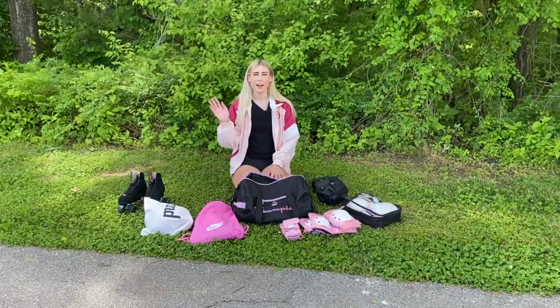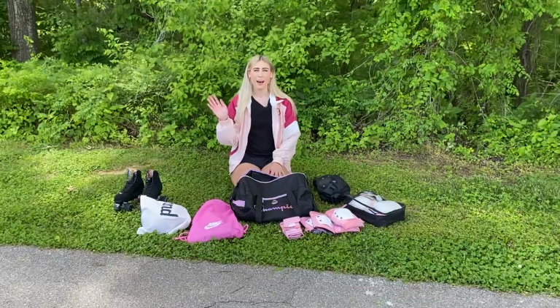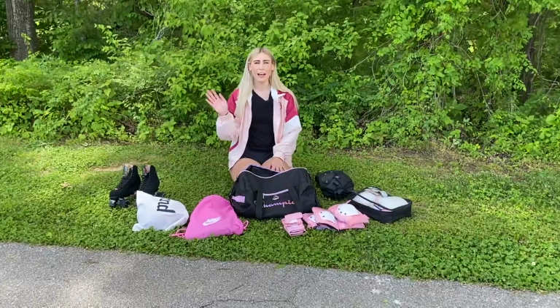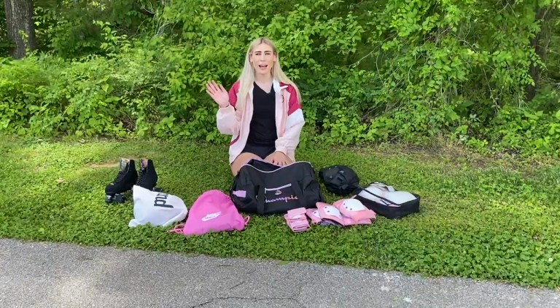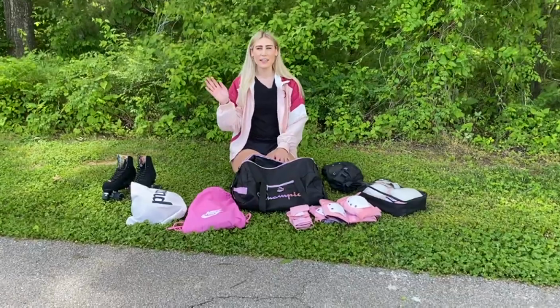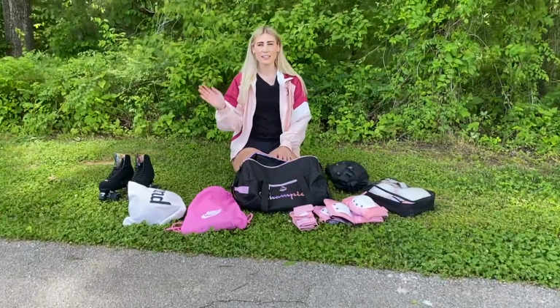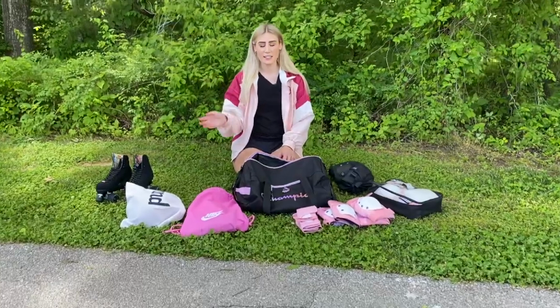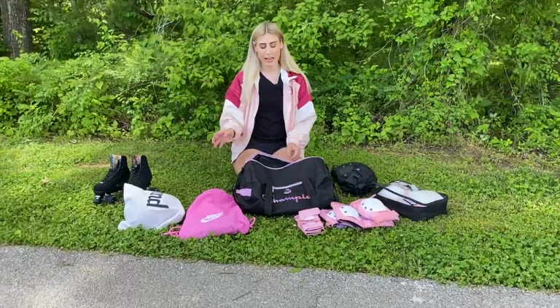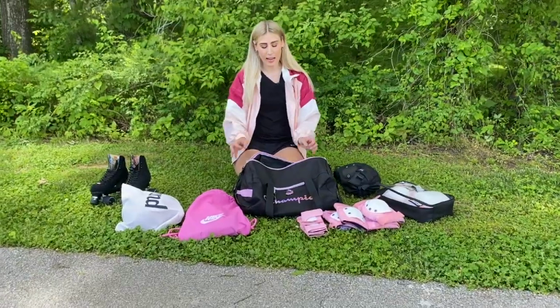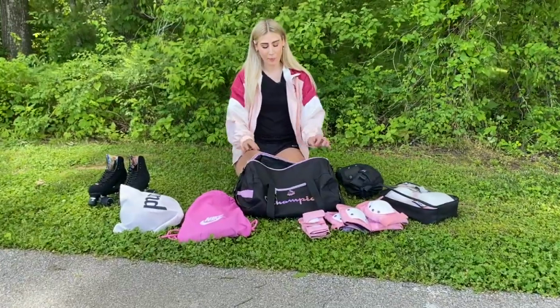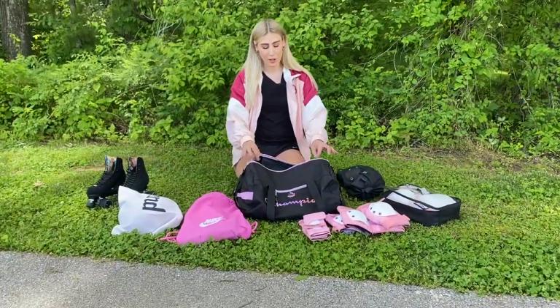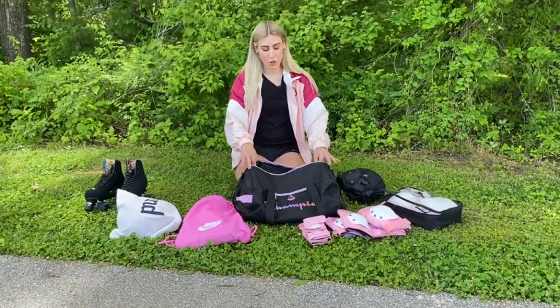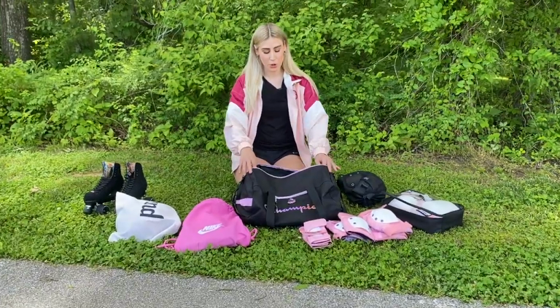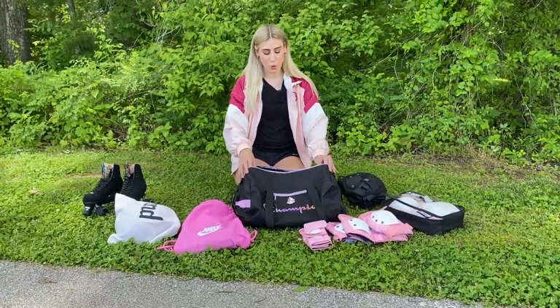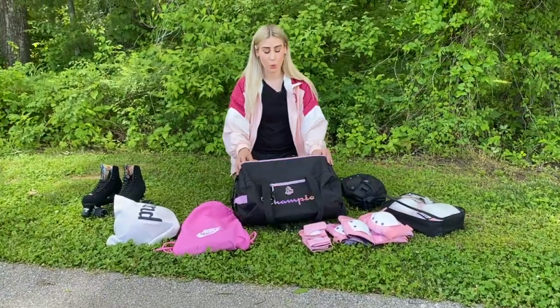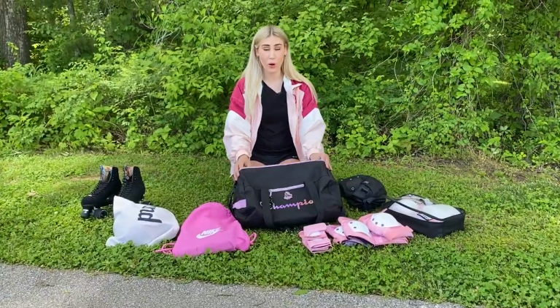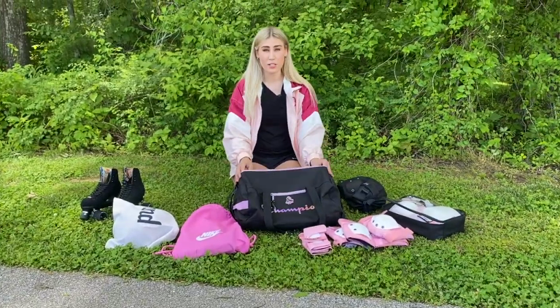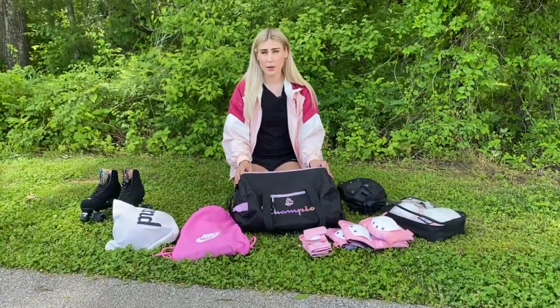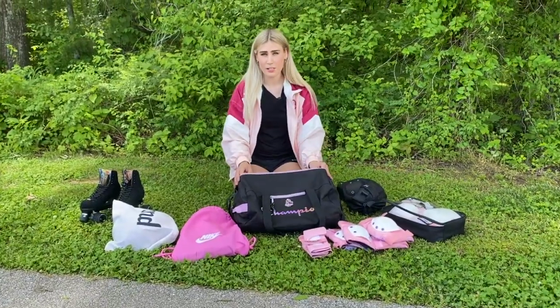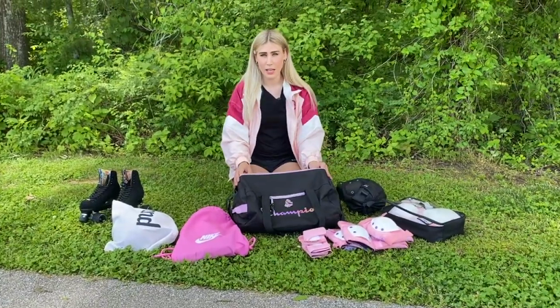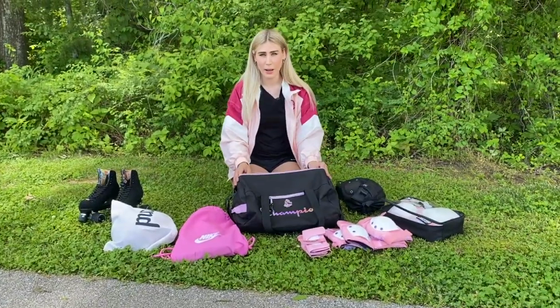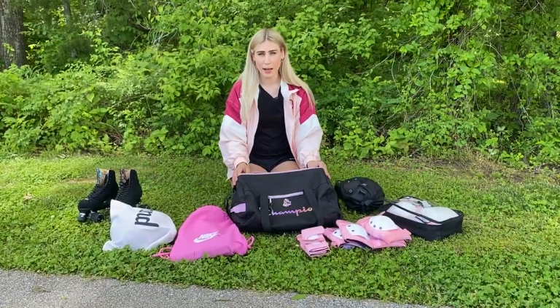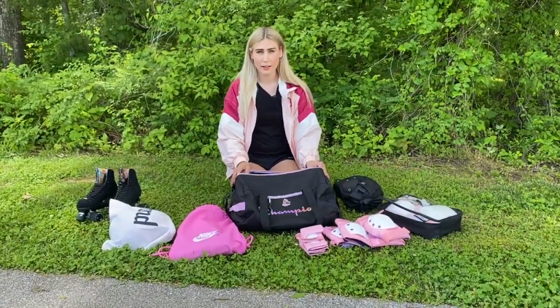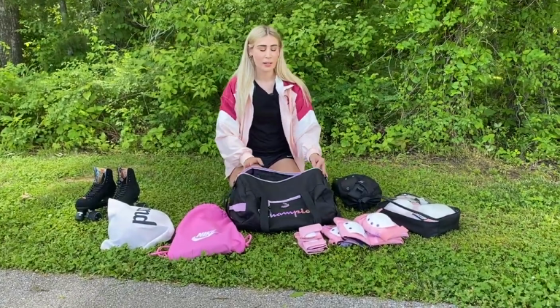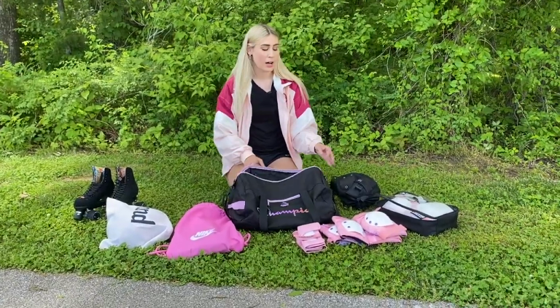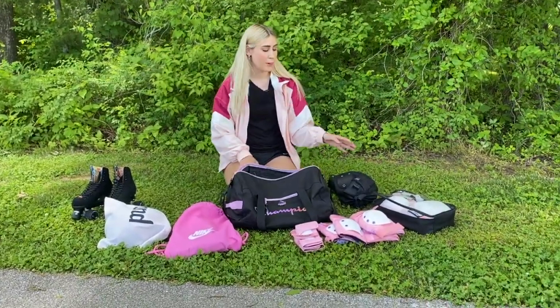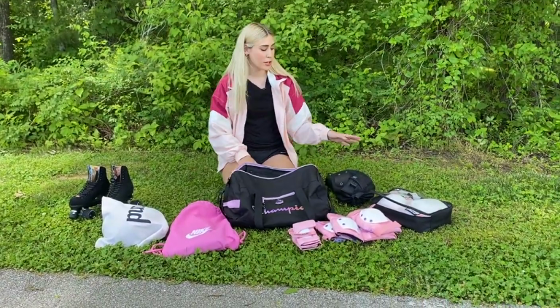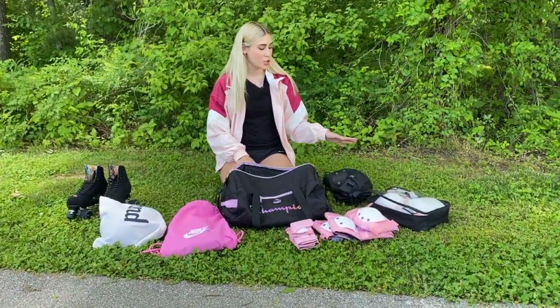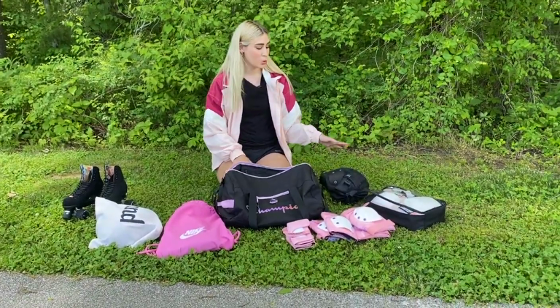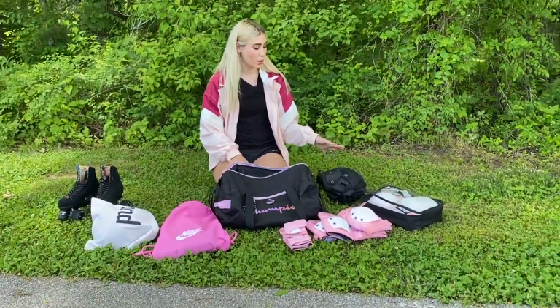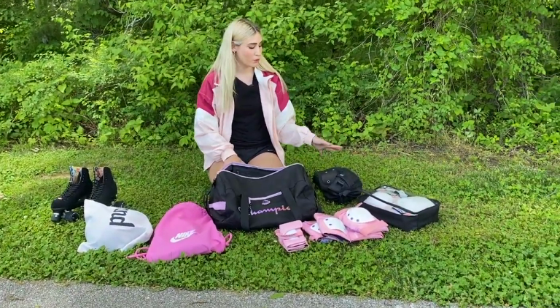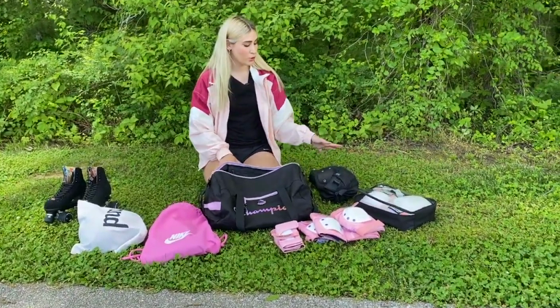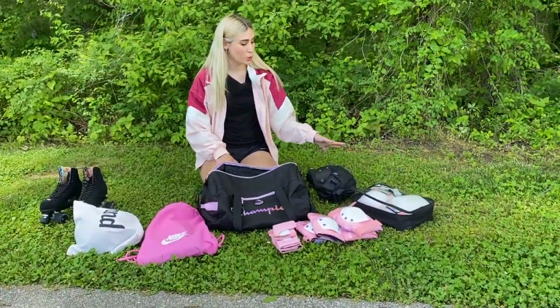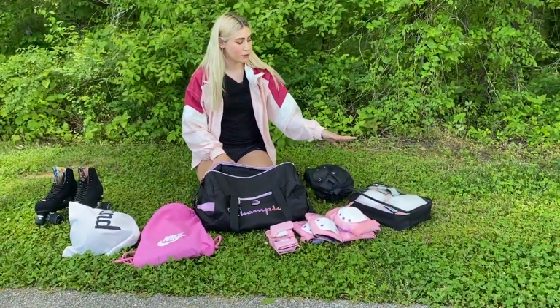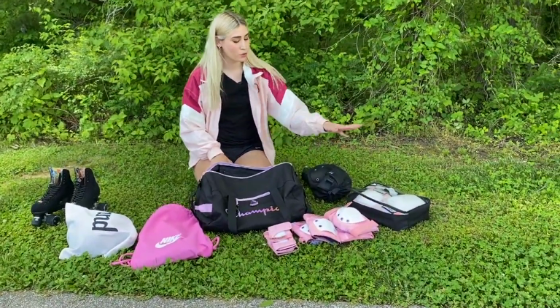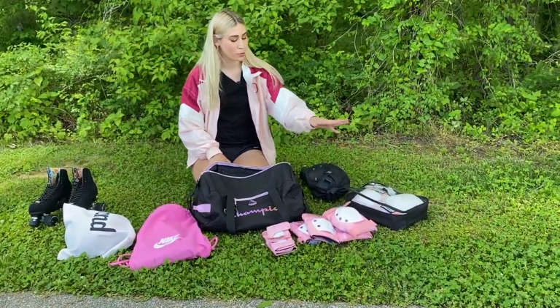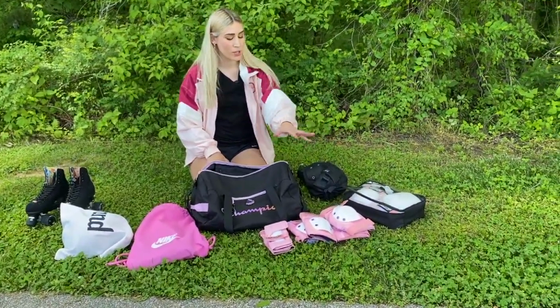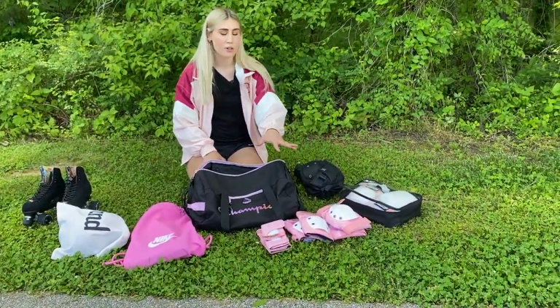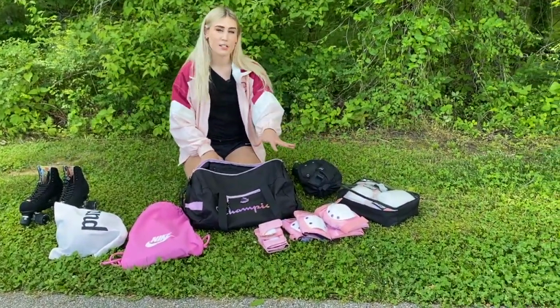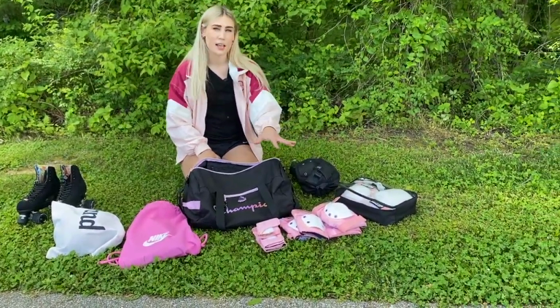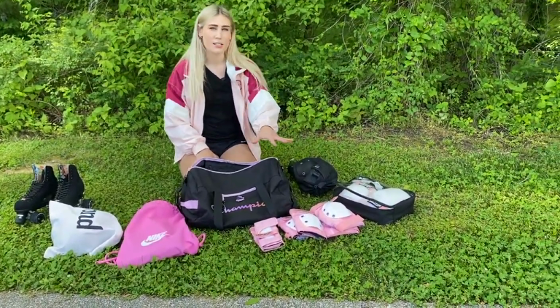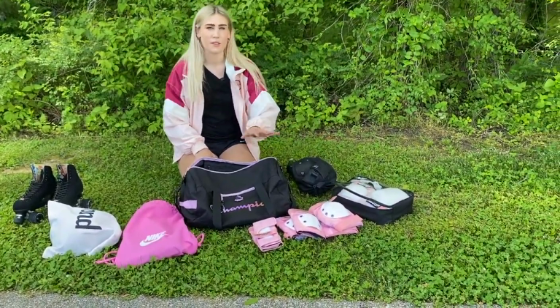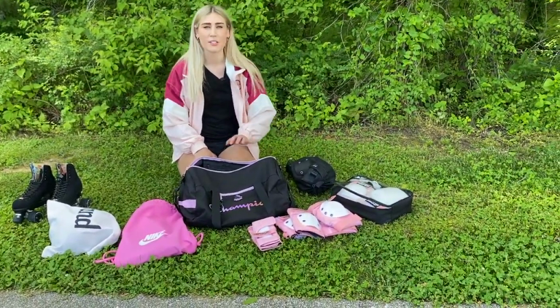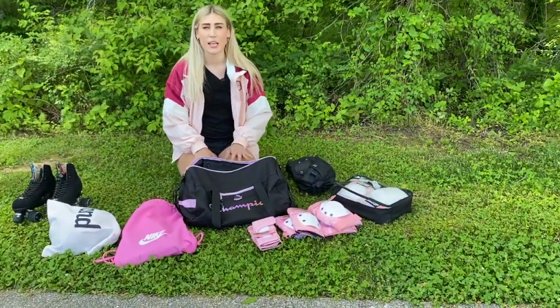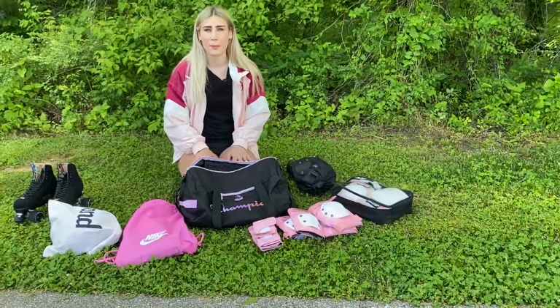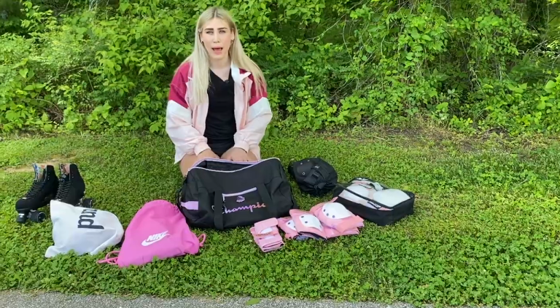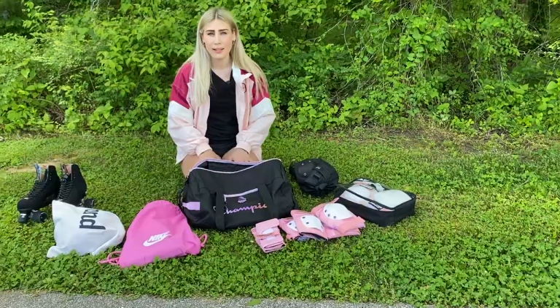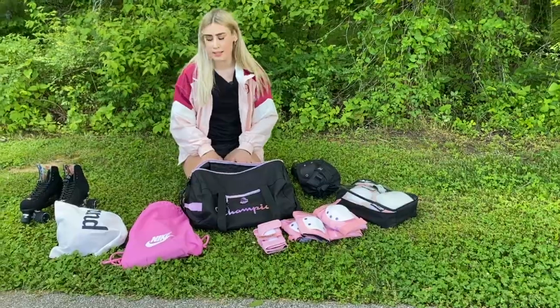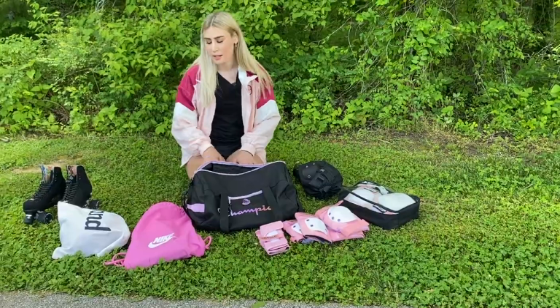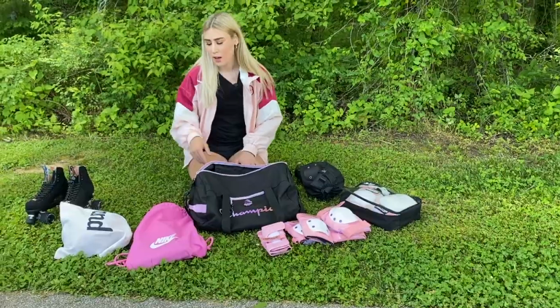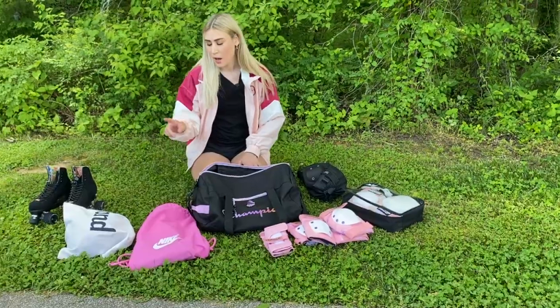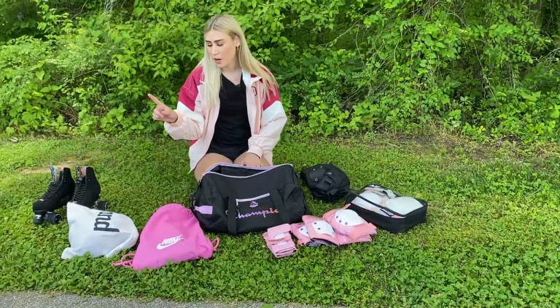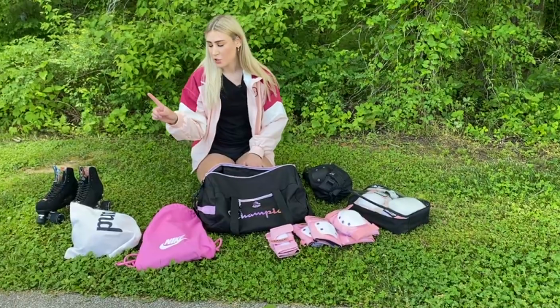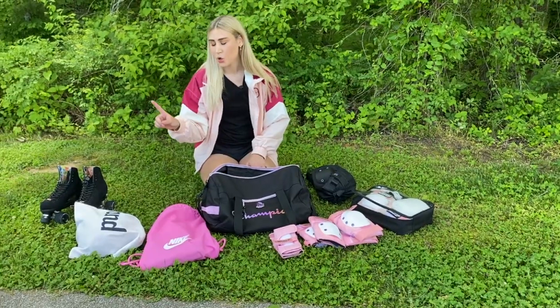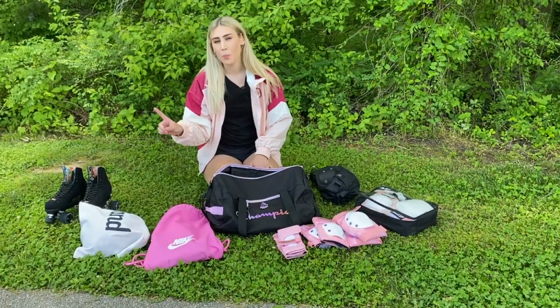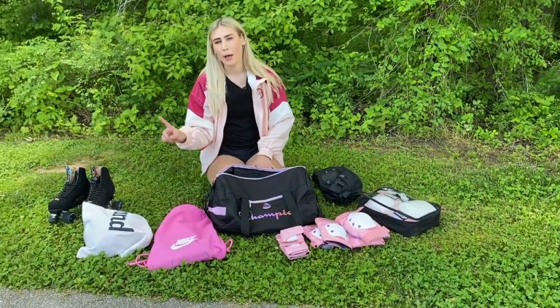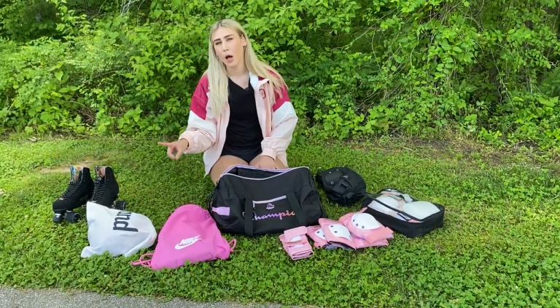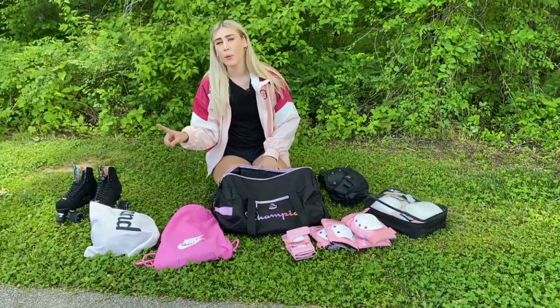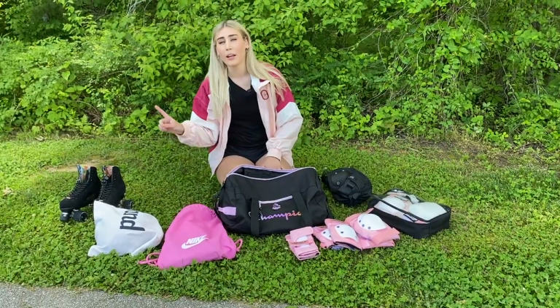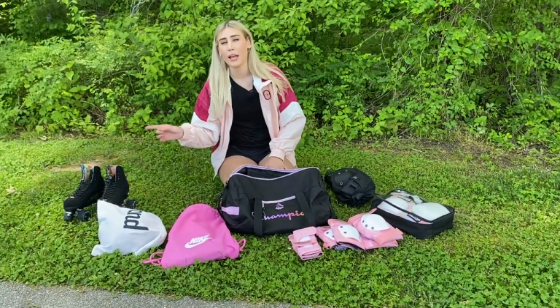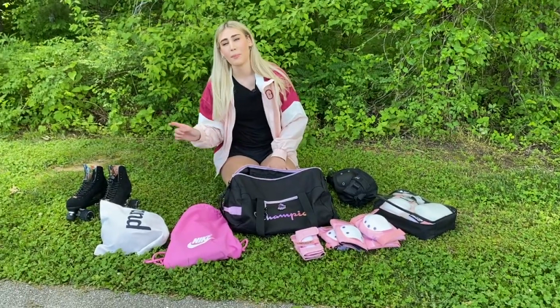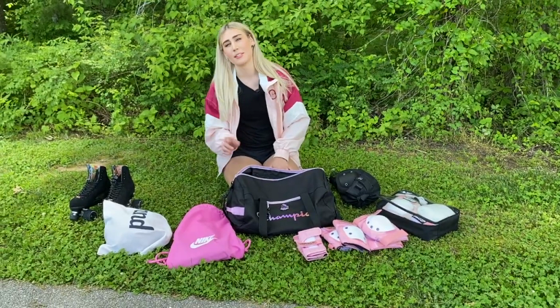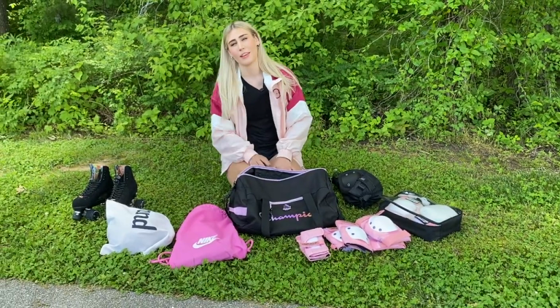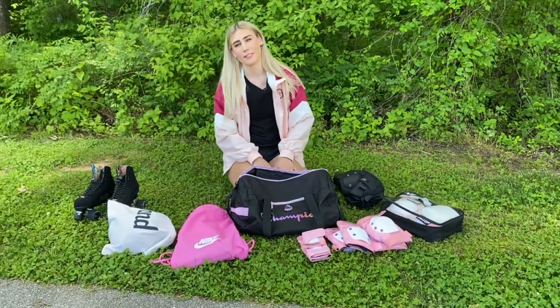Hi guys! Today I'm going to show you what's in my skate bag. I'm going to do a review of three different sets of skate pads and I'll show you my helmet and my skates.